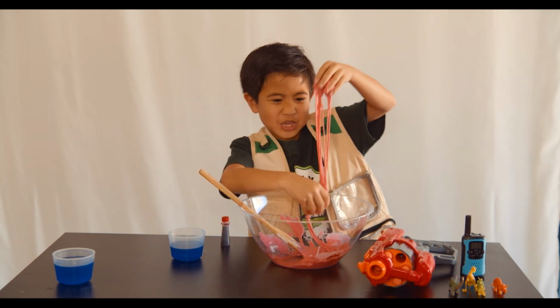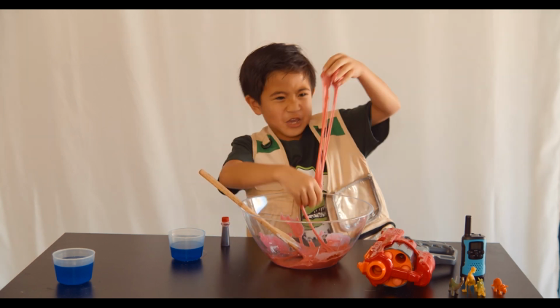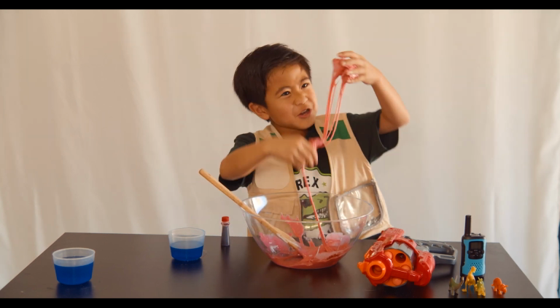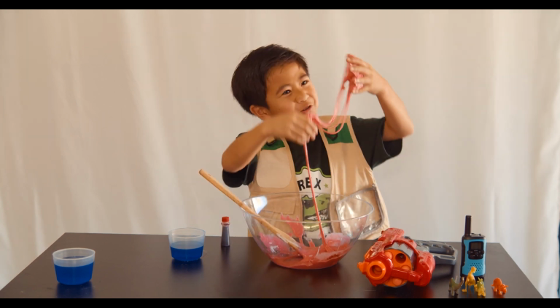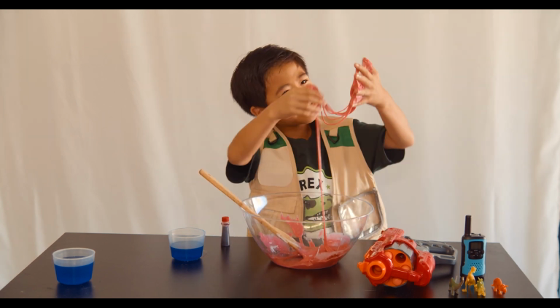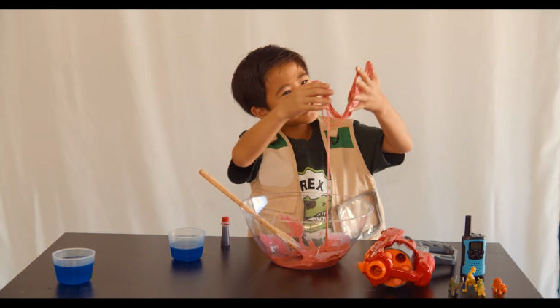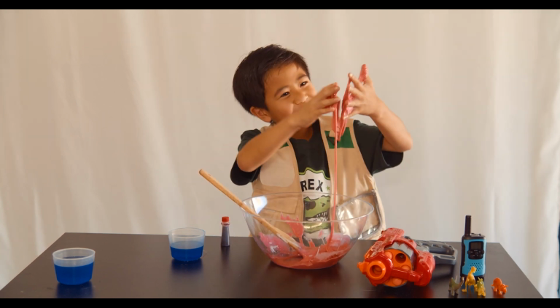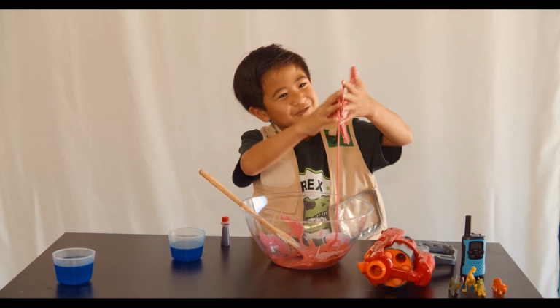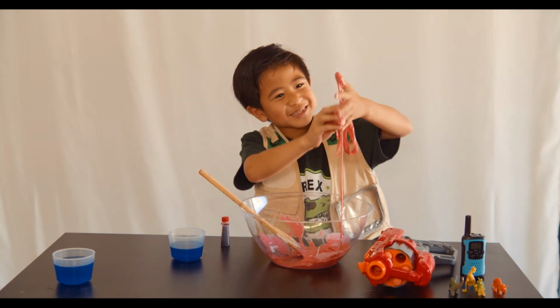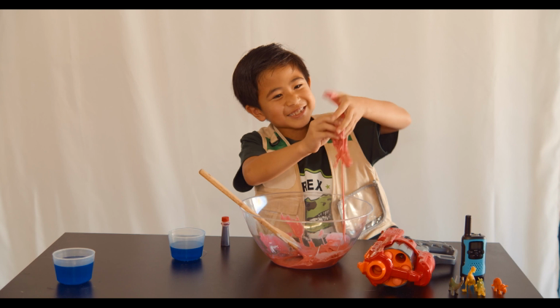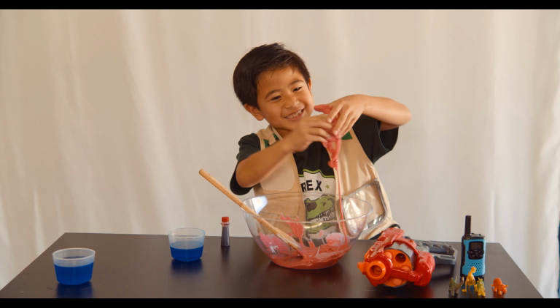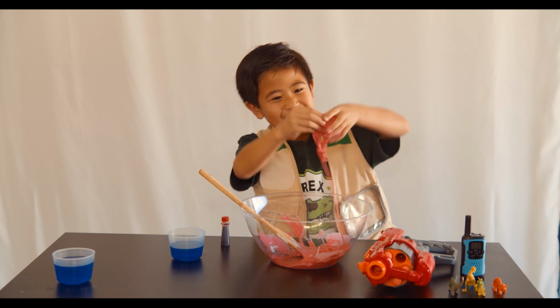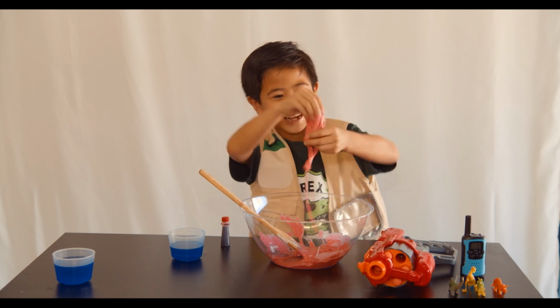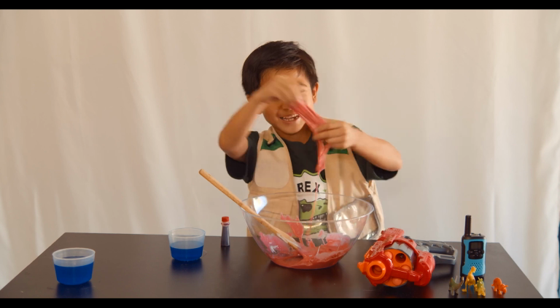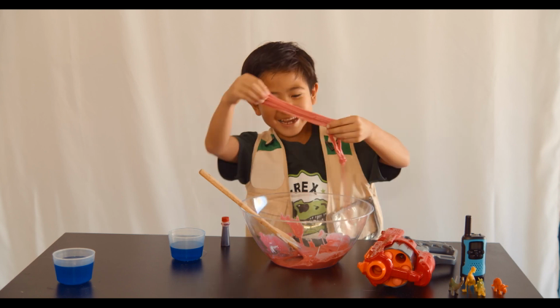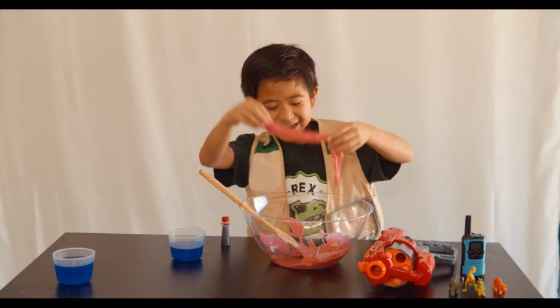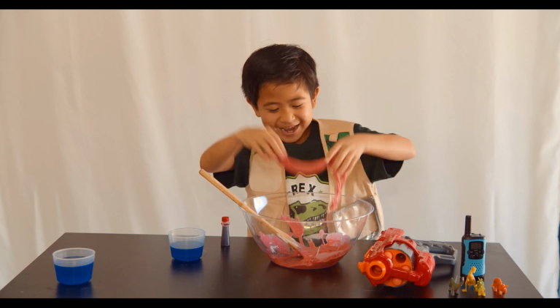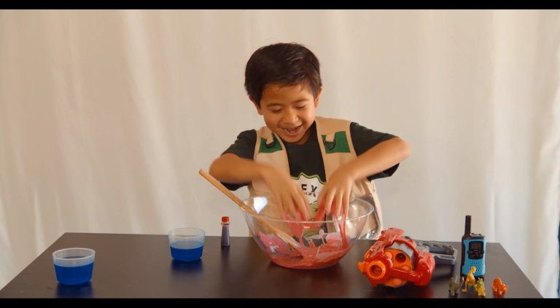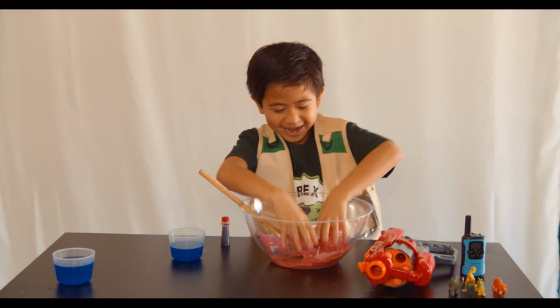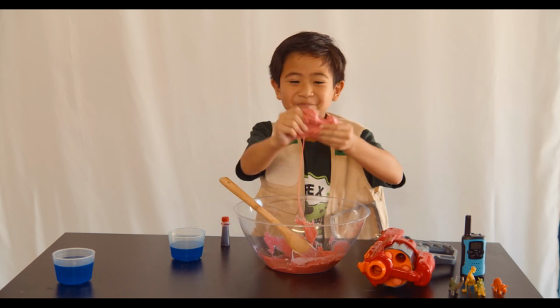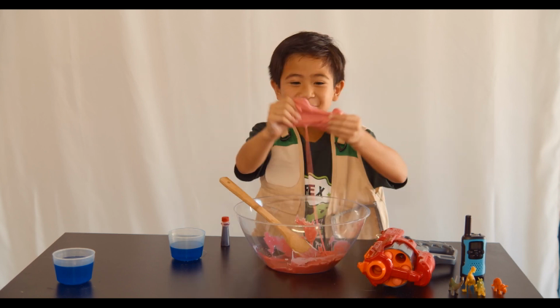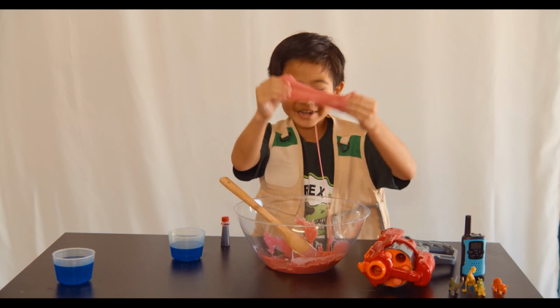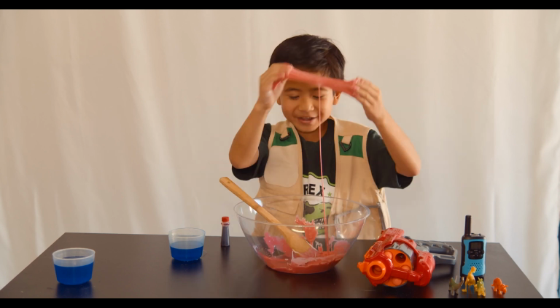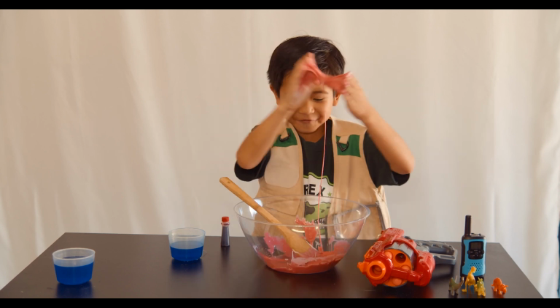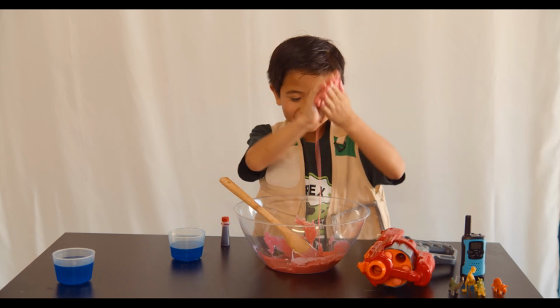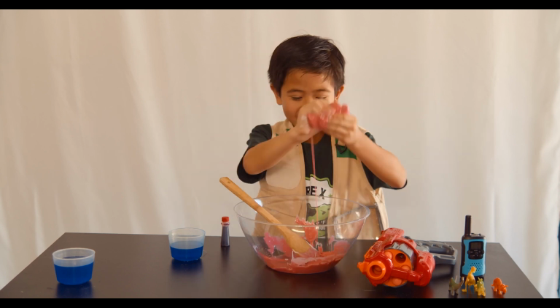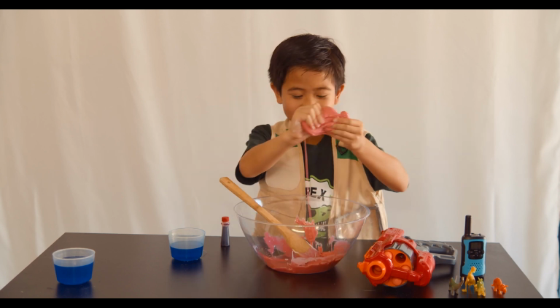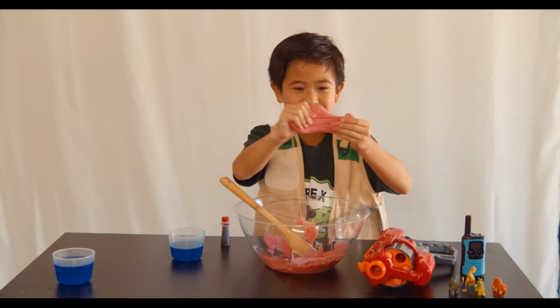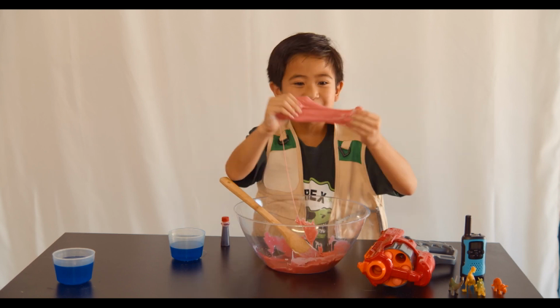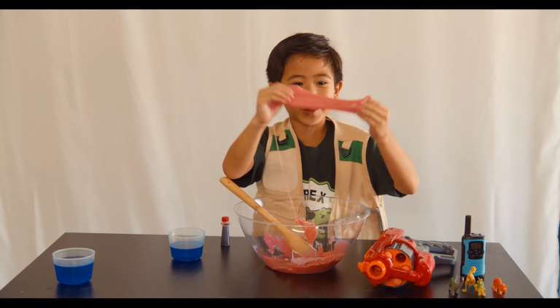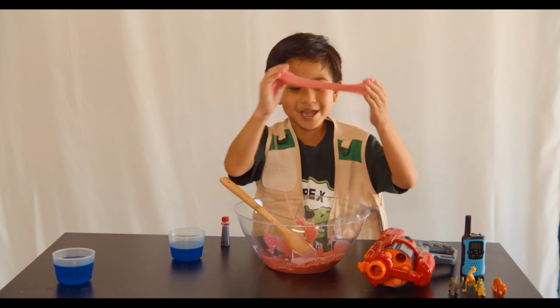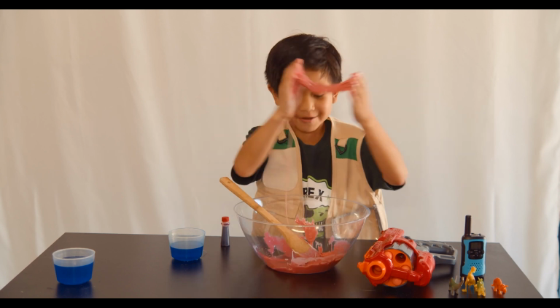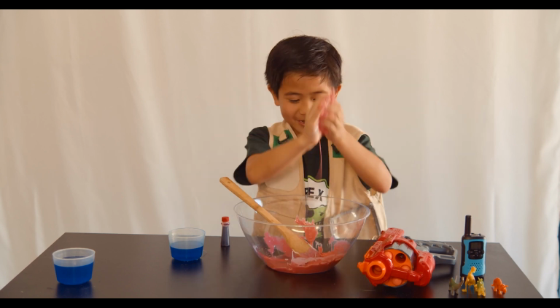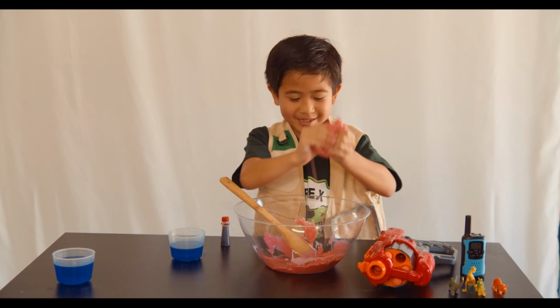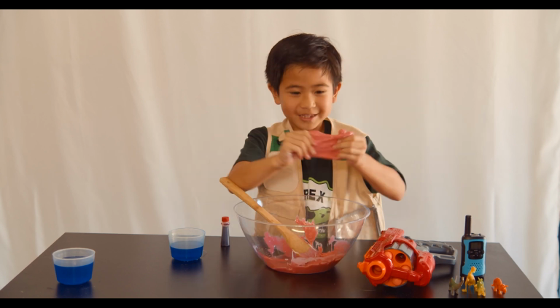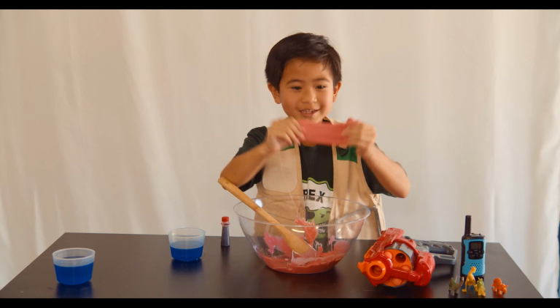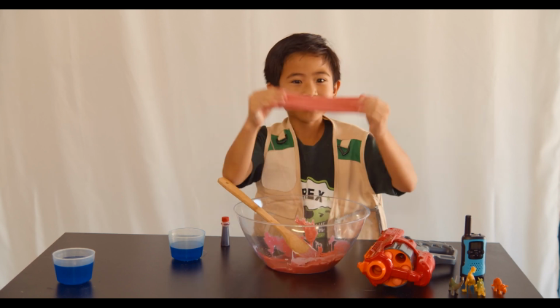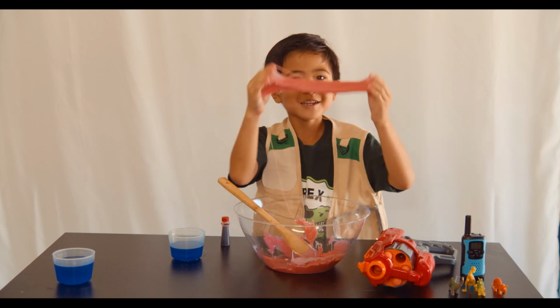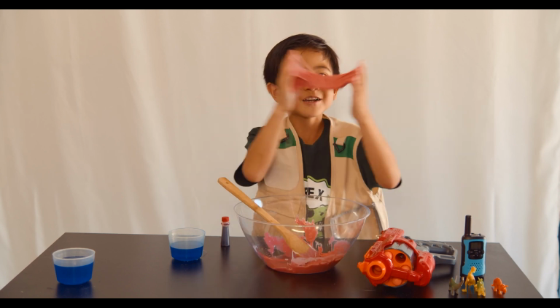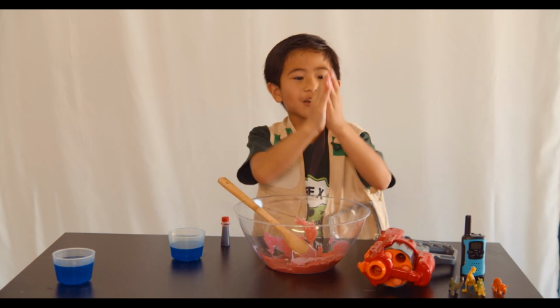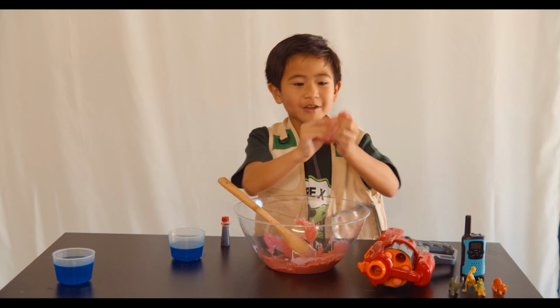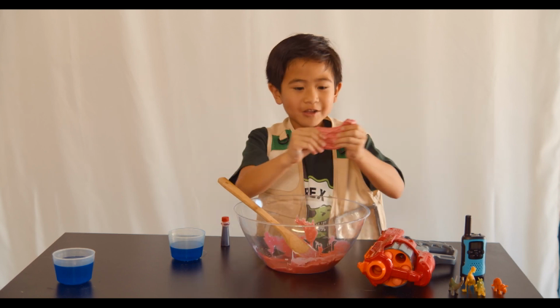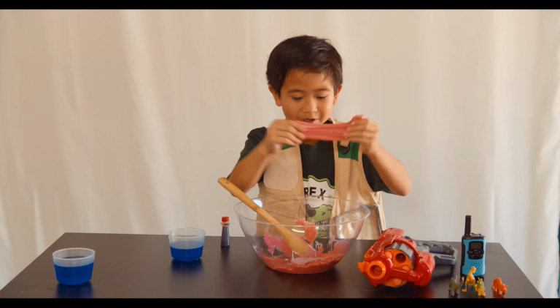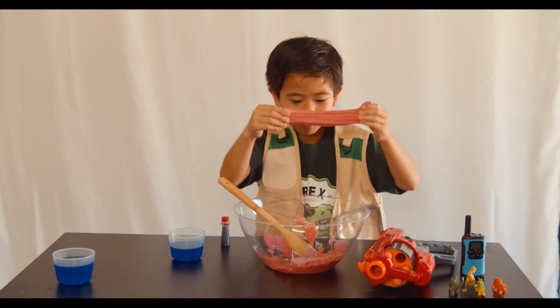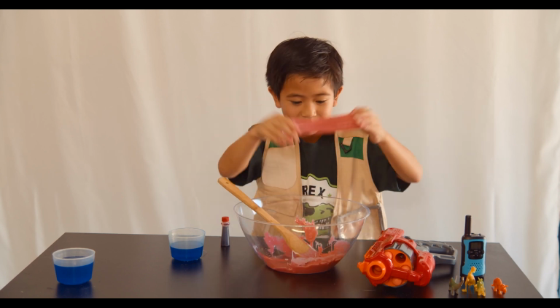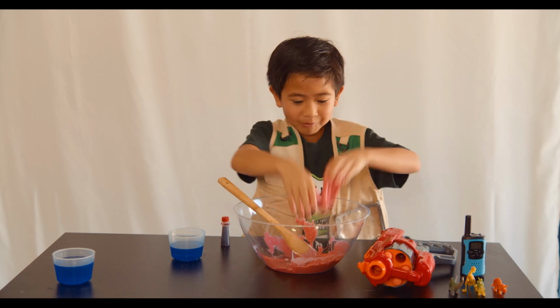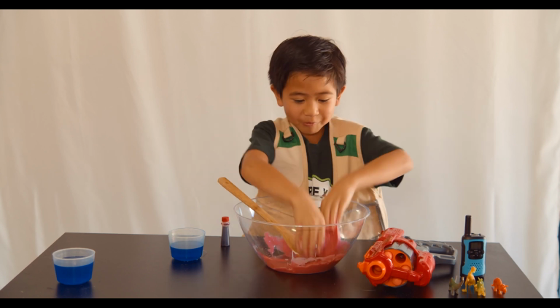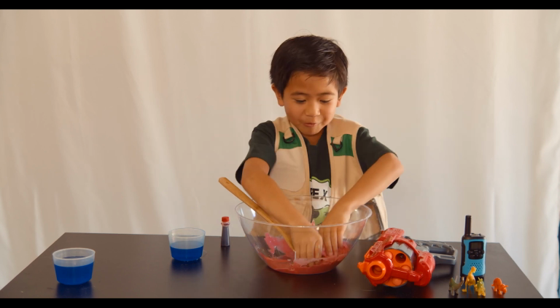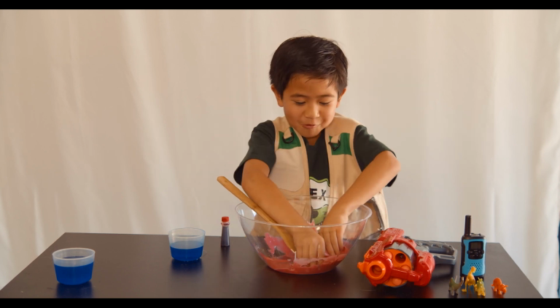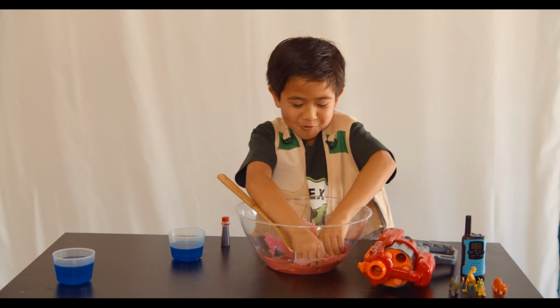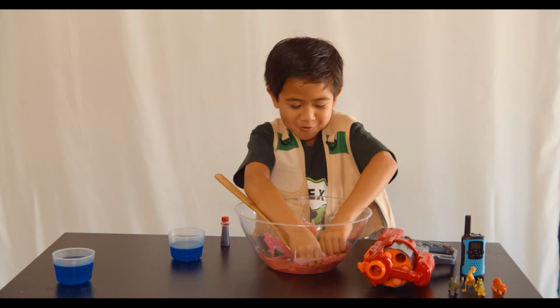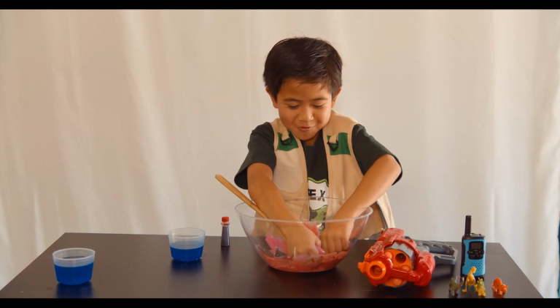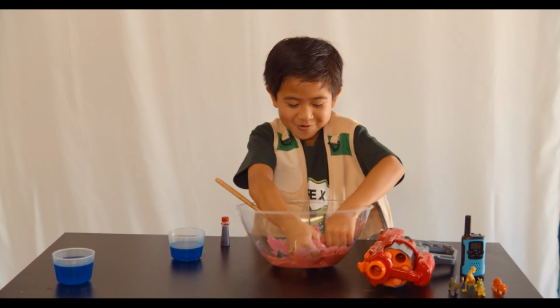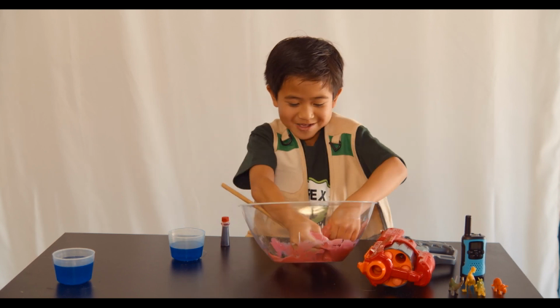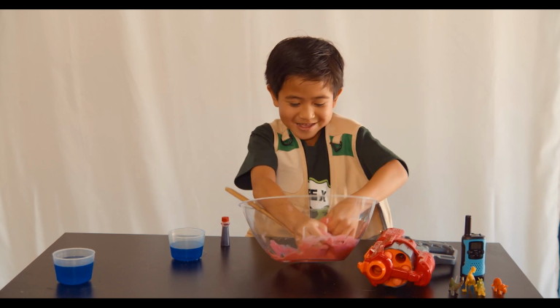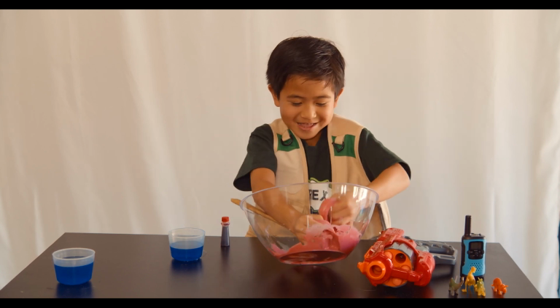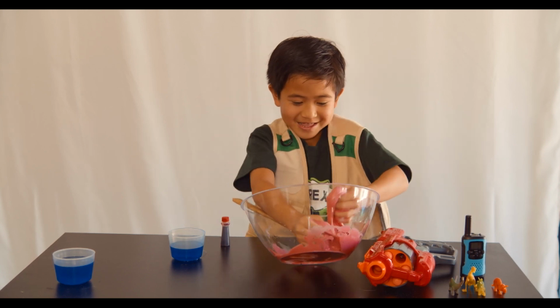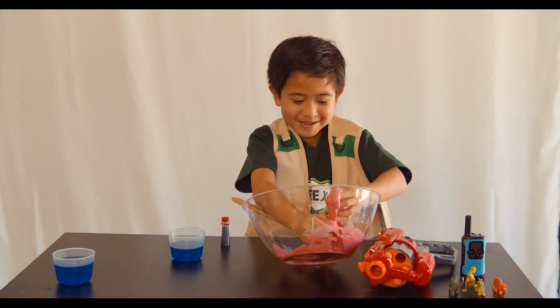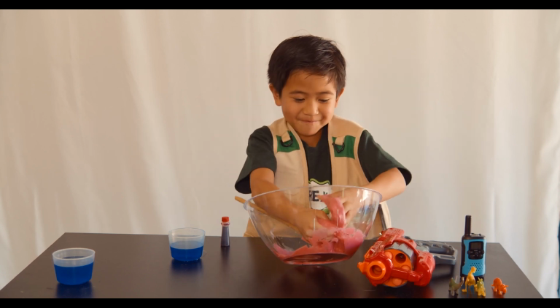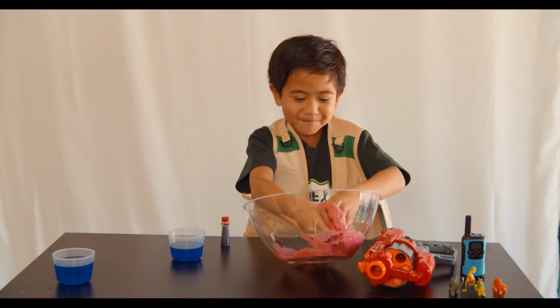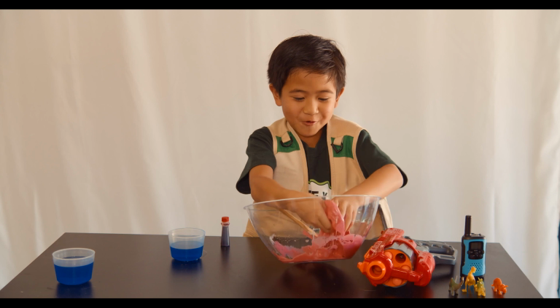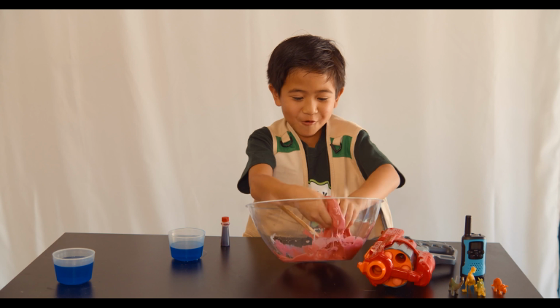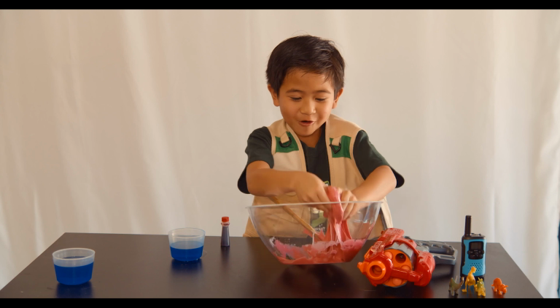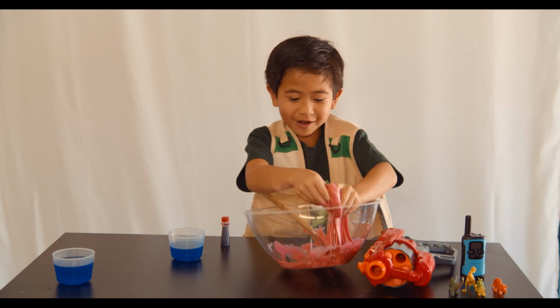Ew, it's so sticky. Pretty fun to play with. Ooh, more.